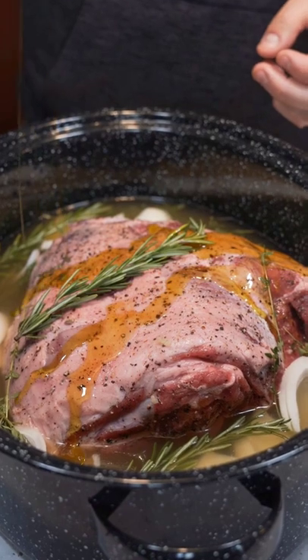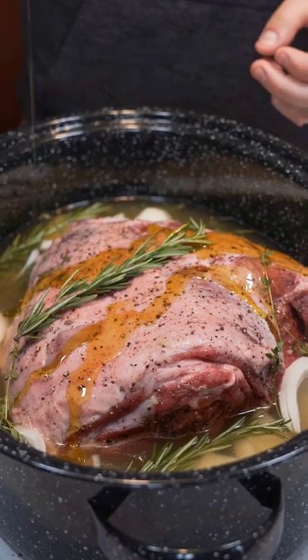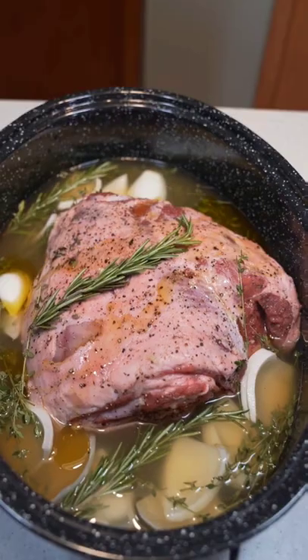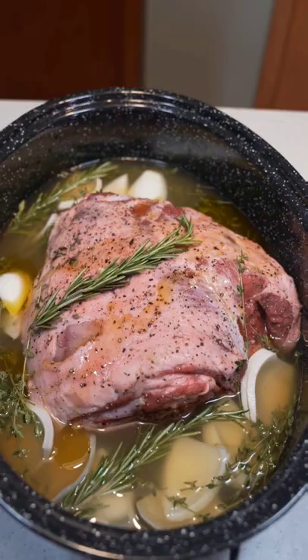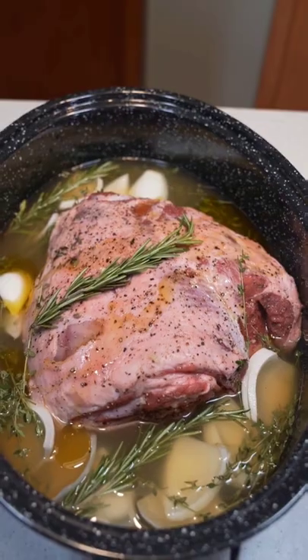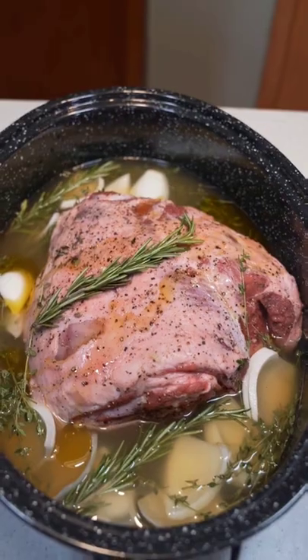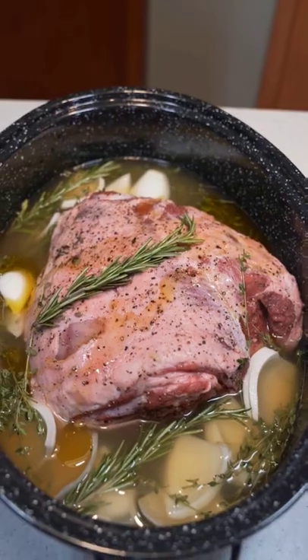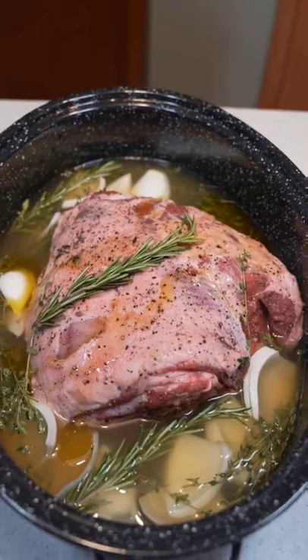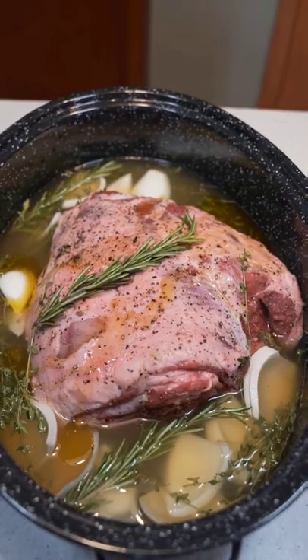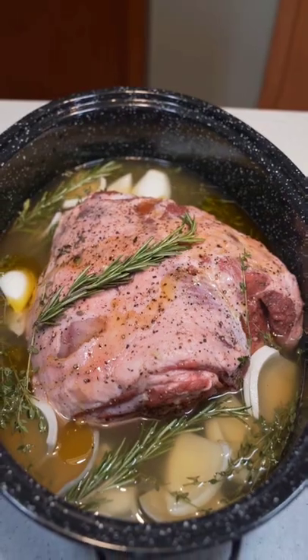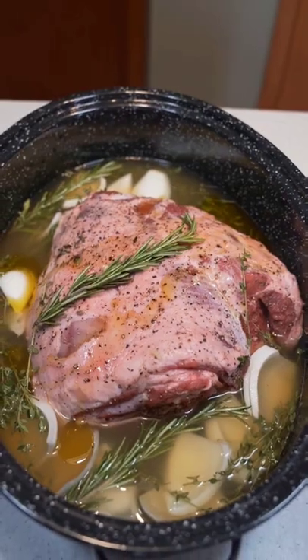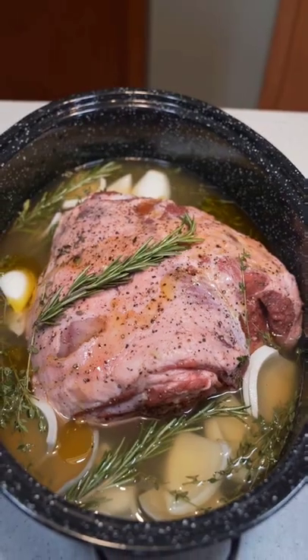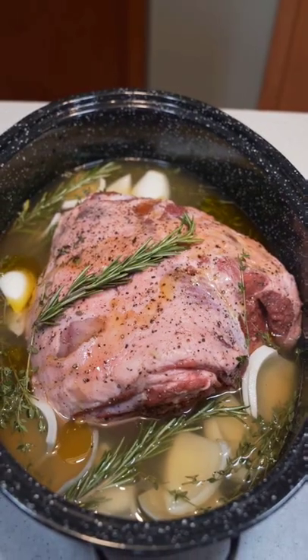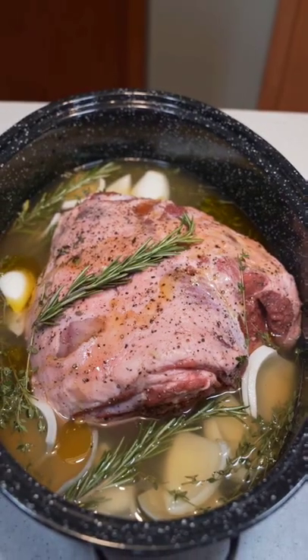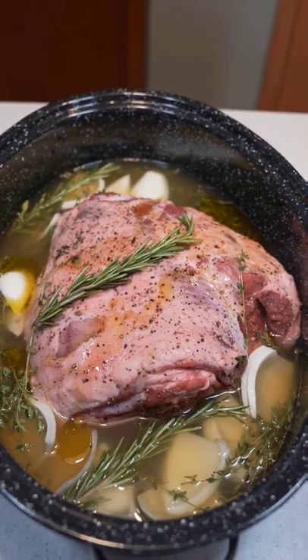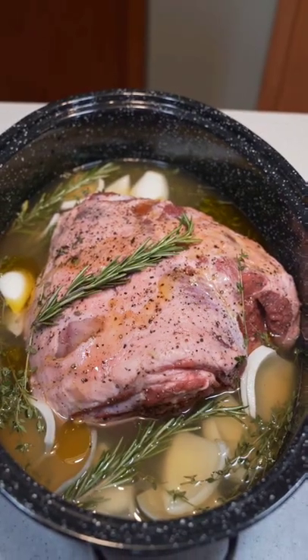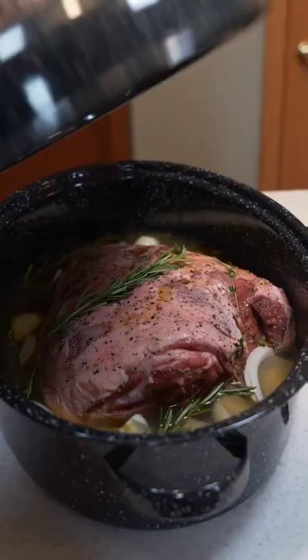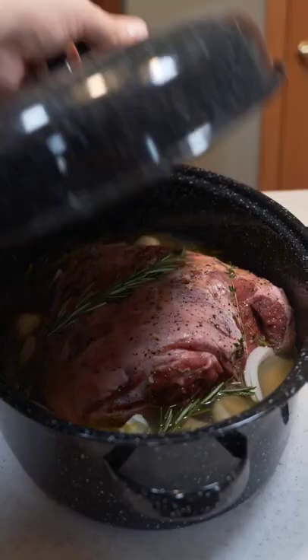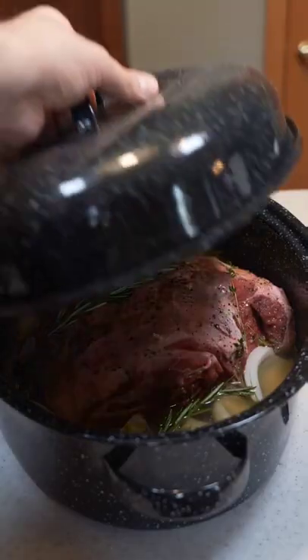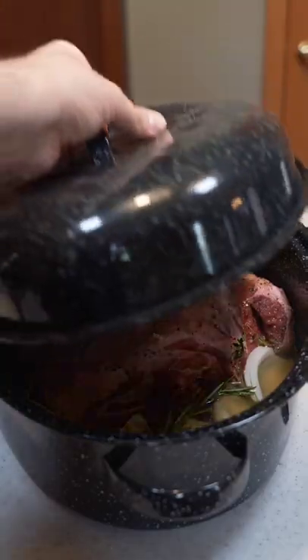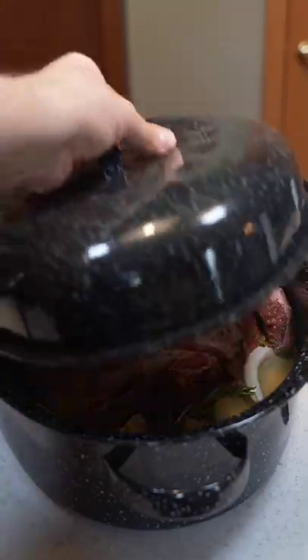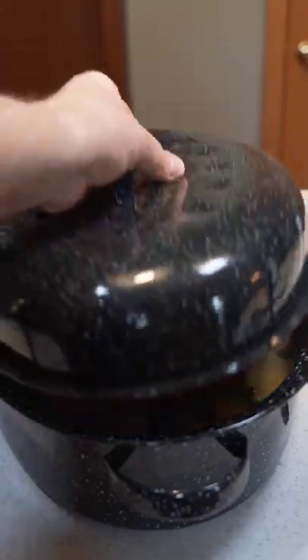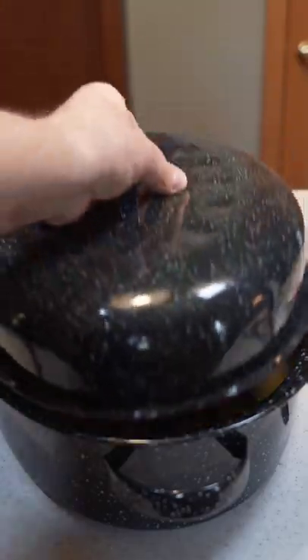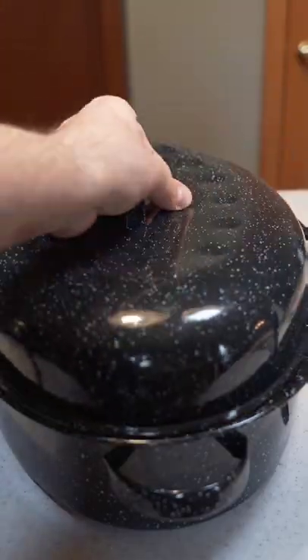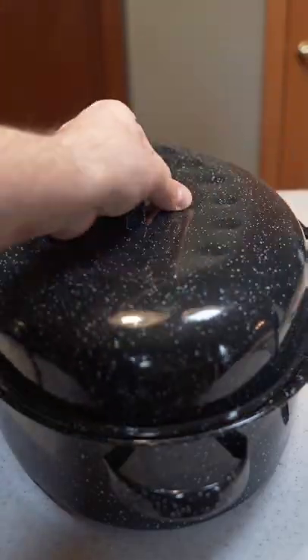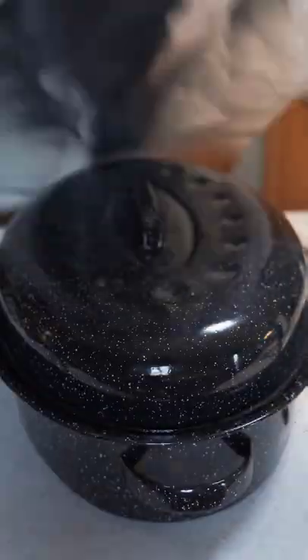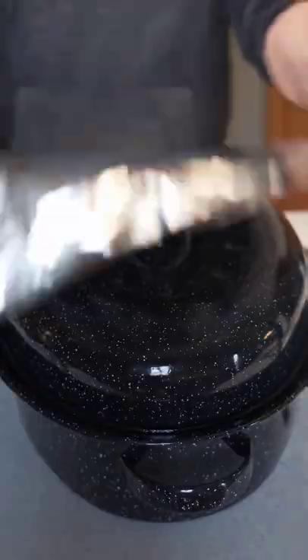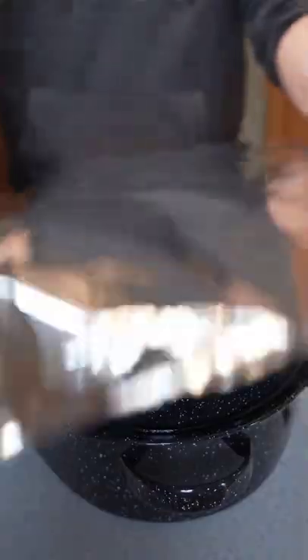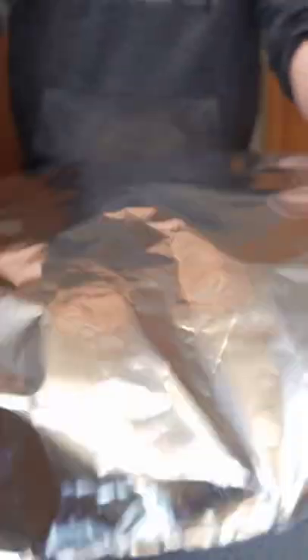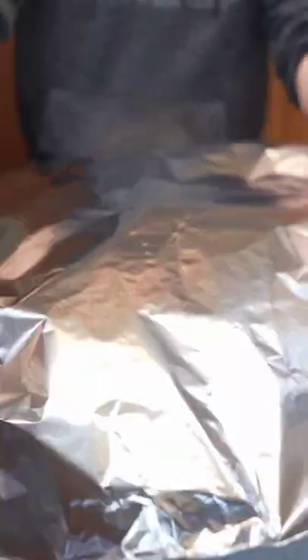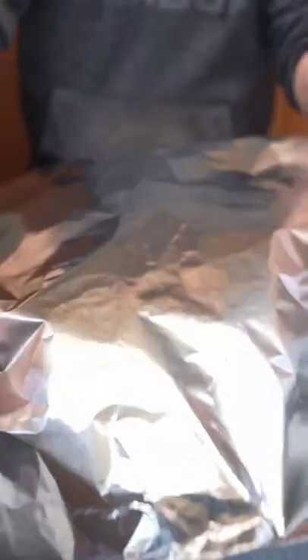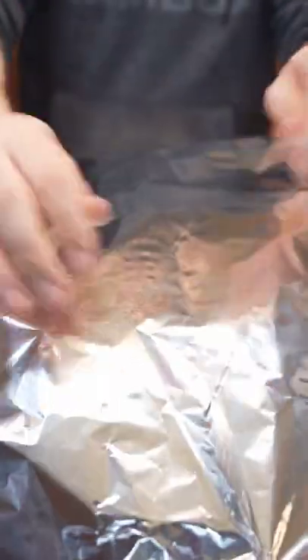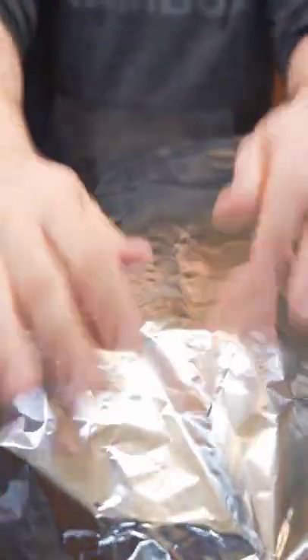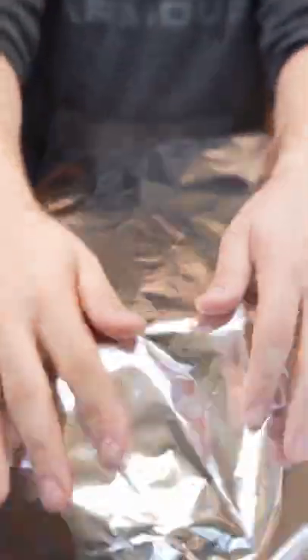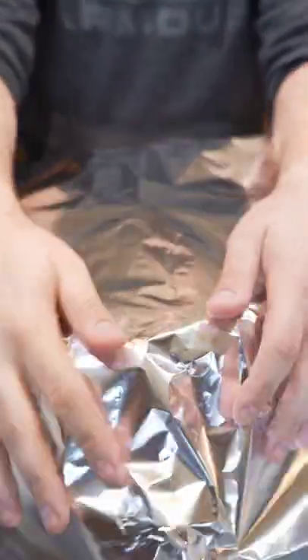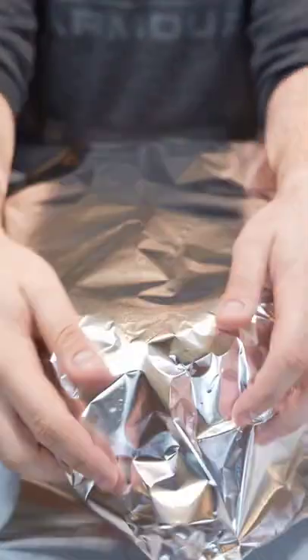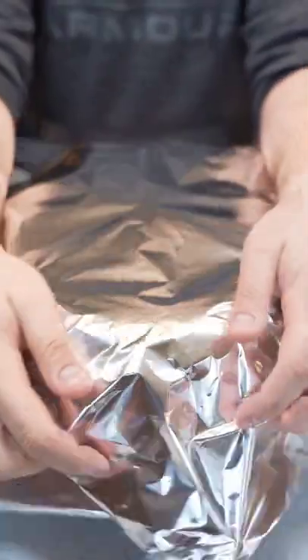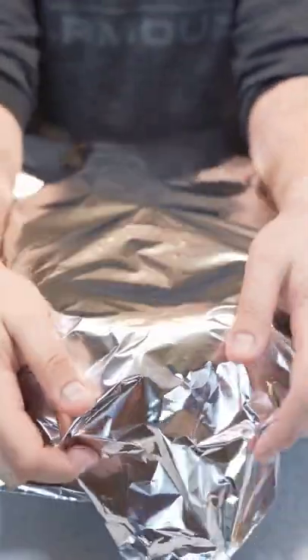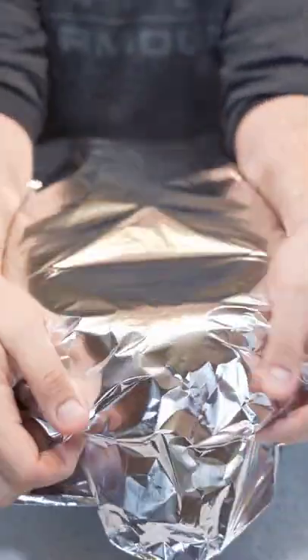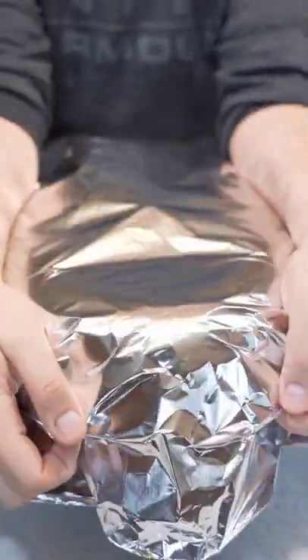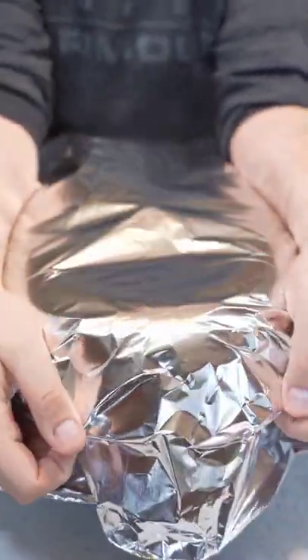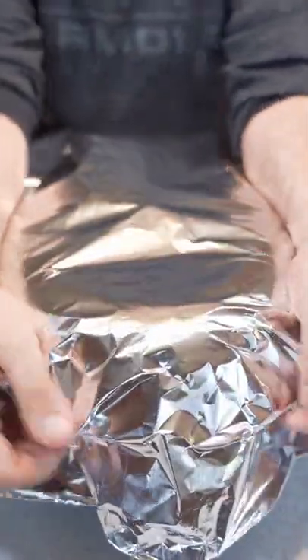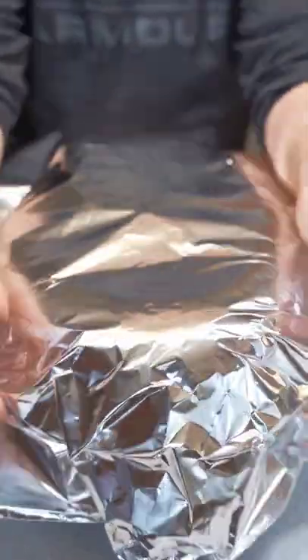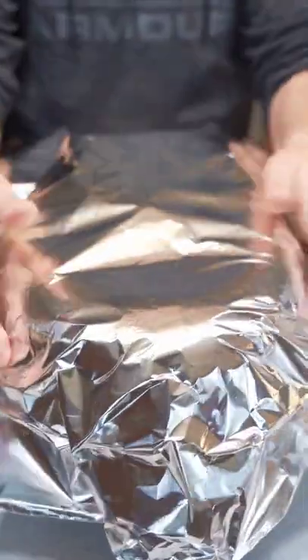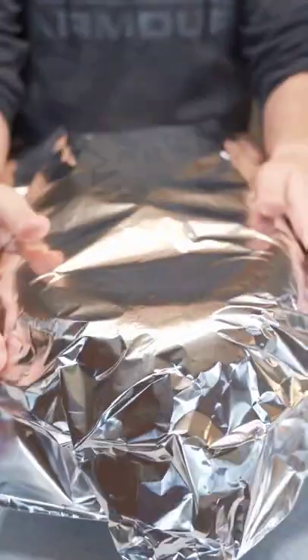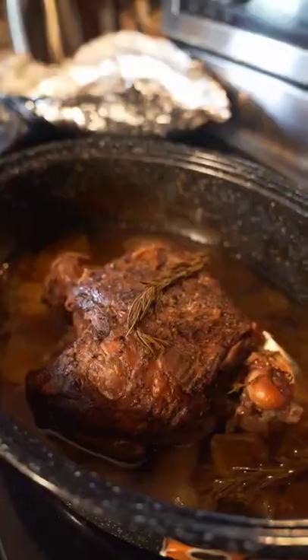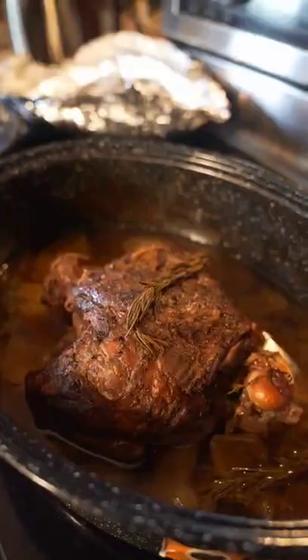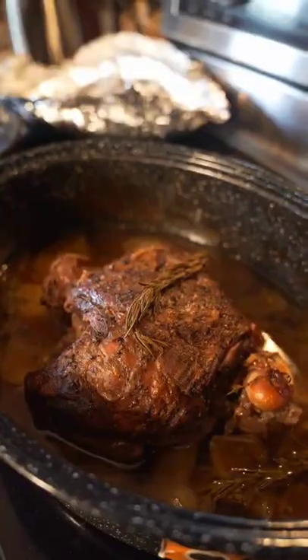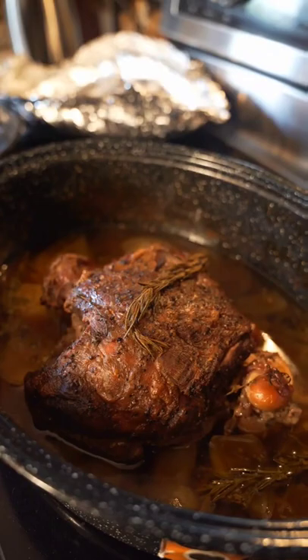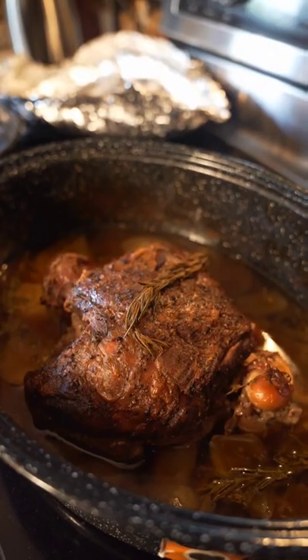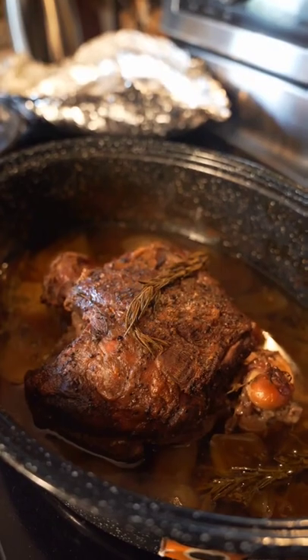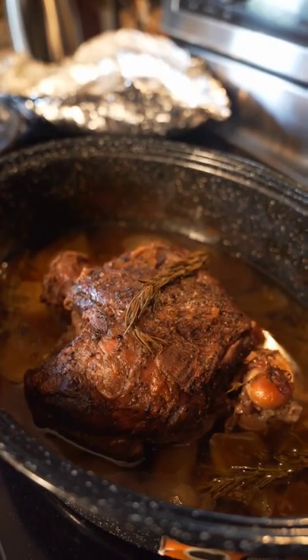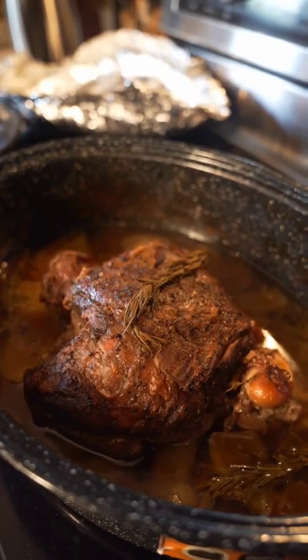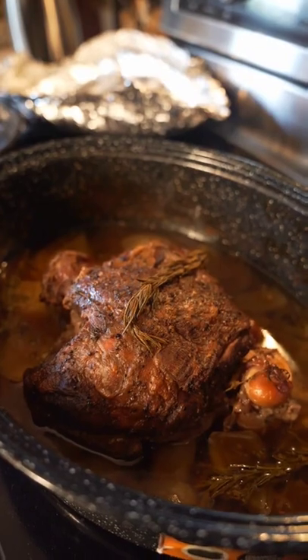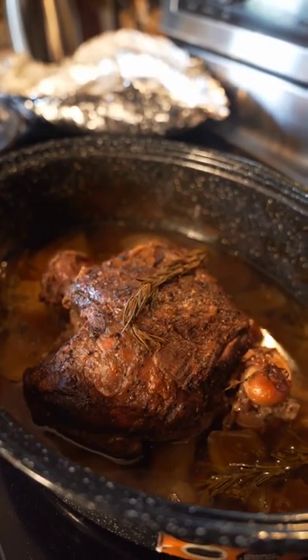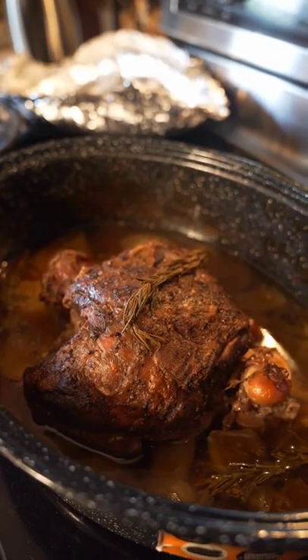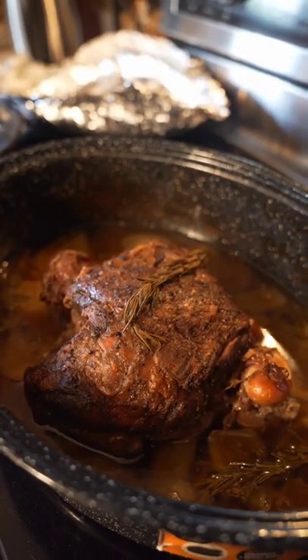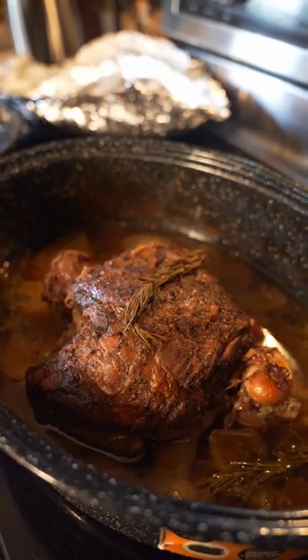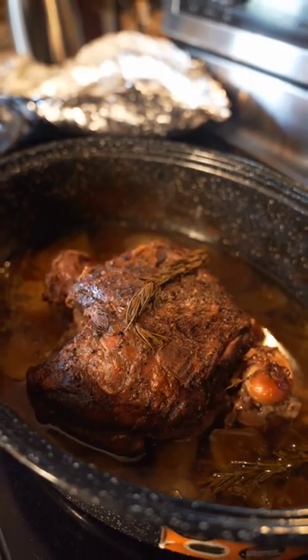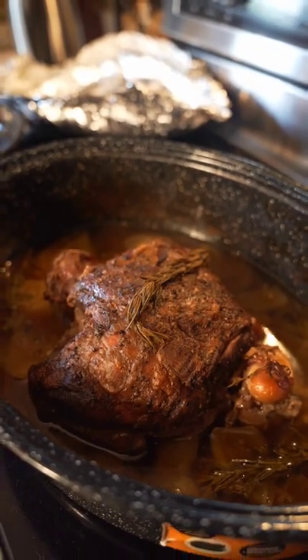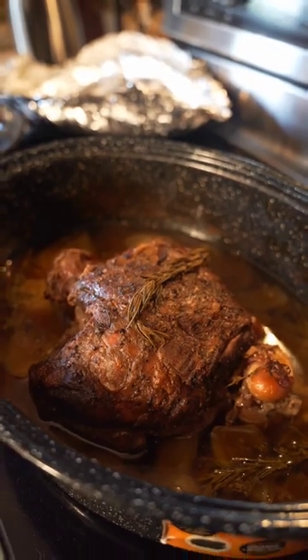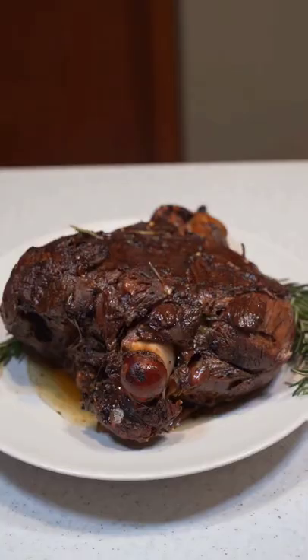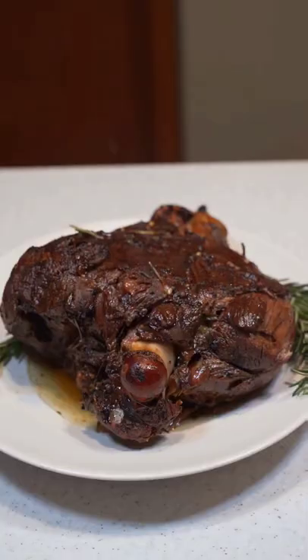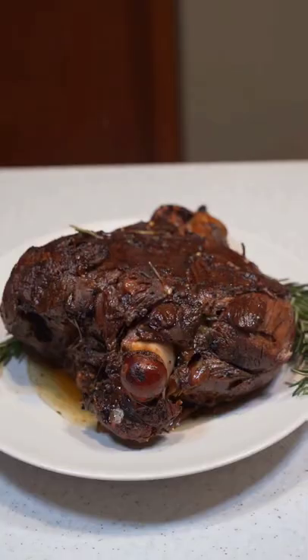Now we're gonna roast this at 325 for about four hours, but first we need to cover it in foil, then toss it in. After that, flip and roast for 30 more minutes uncovered.